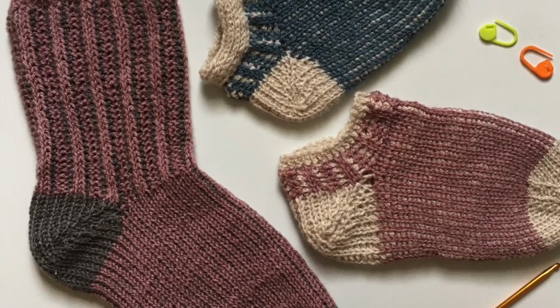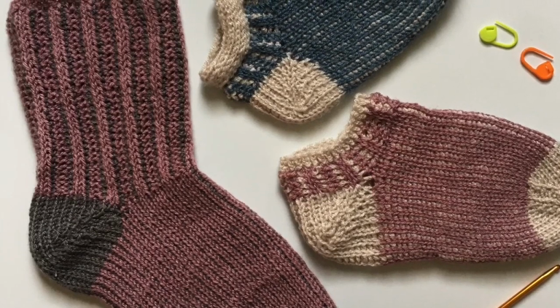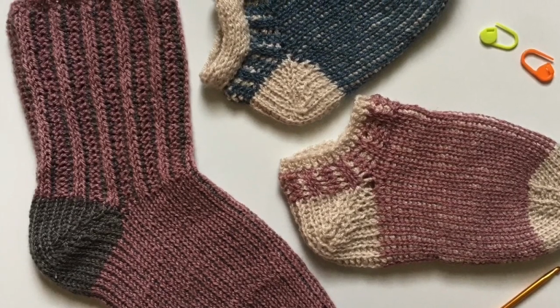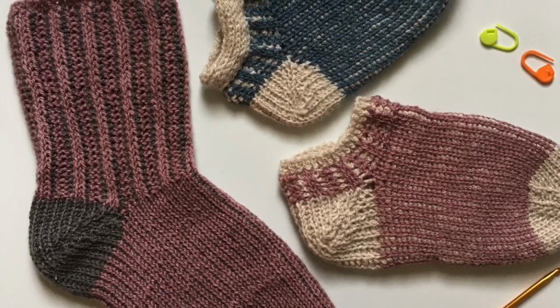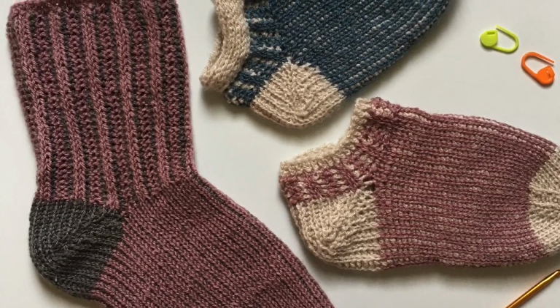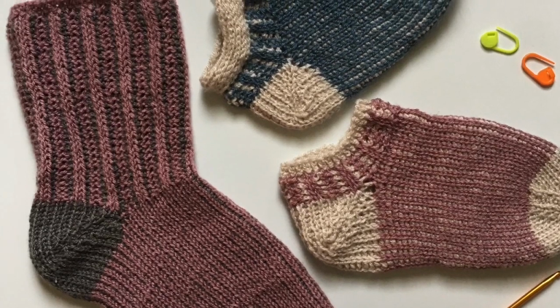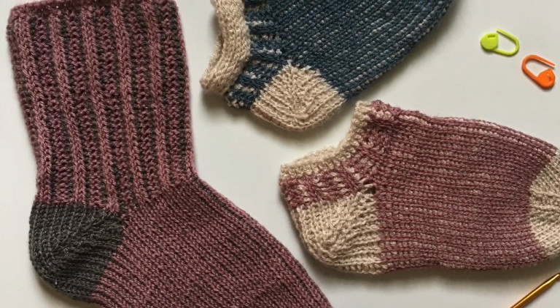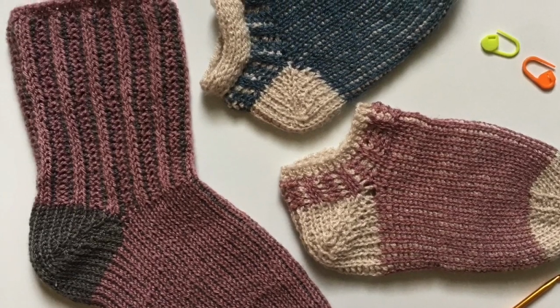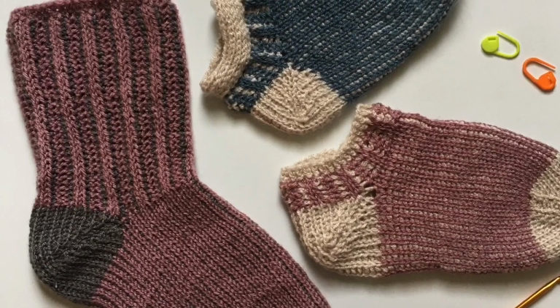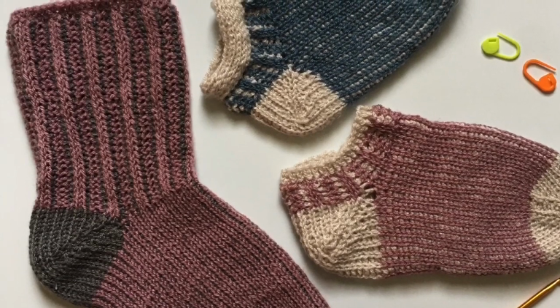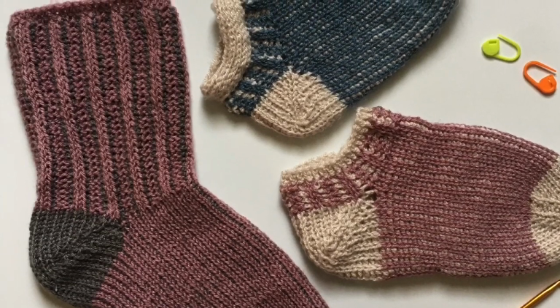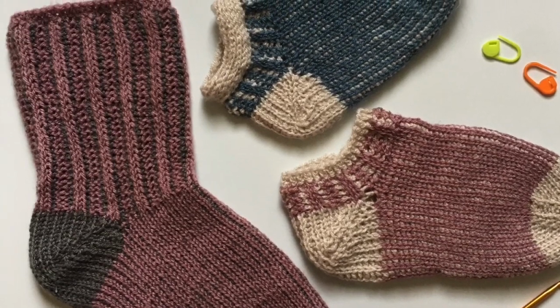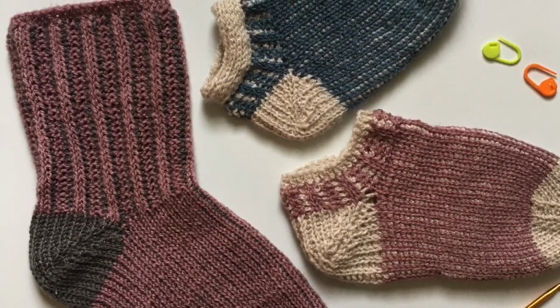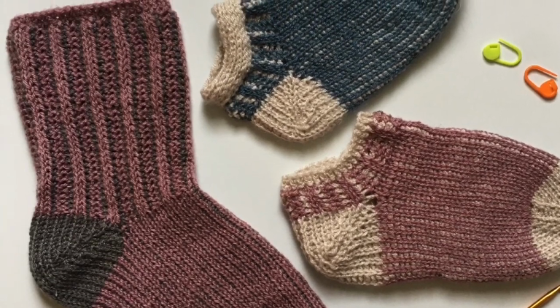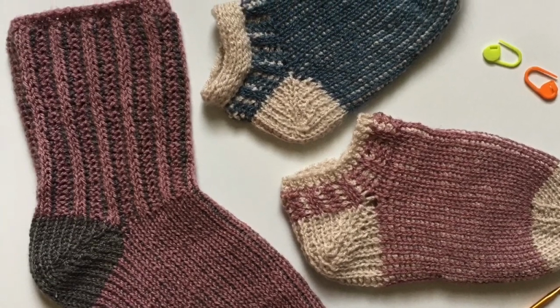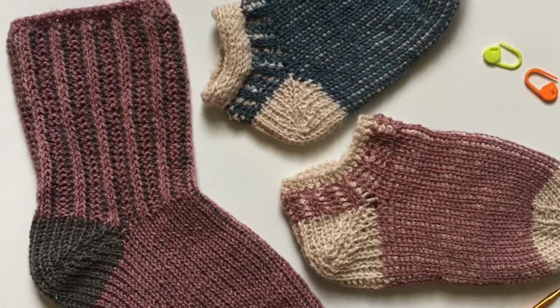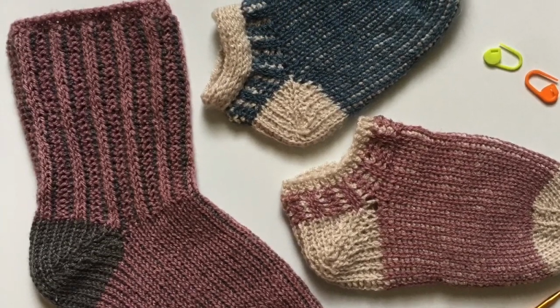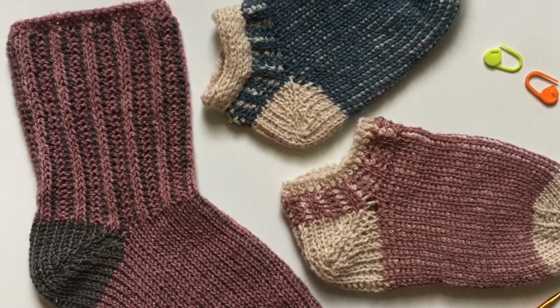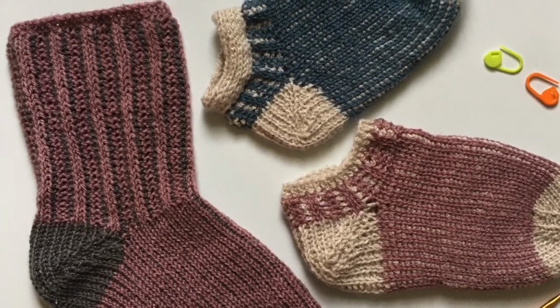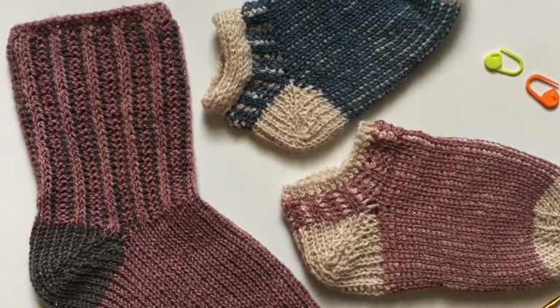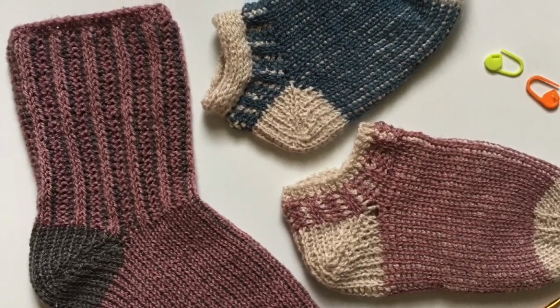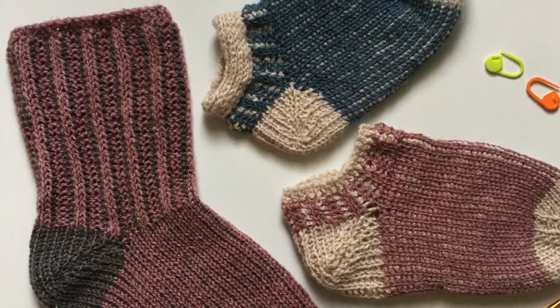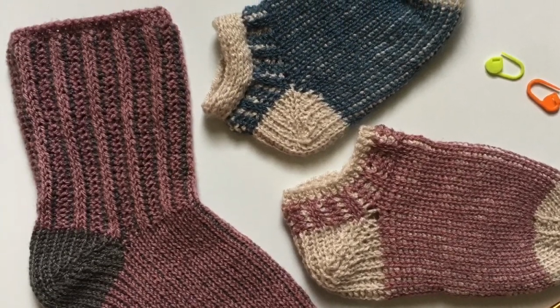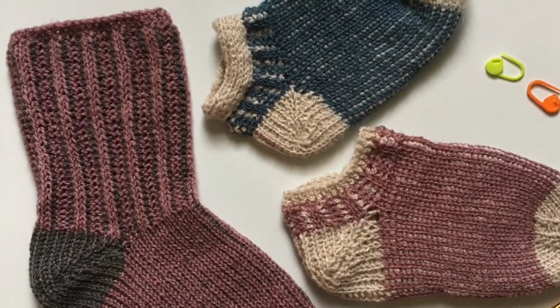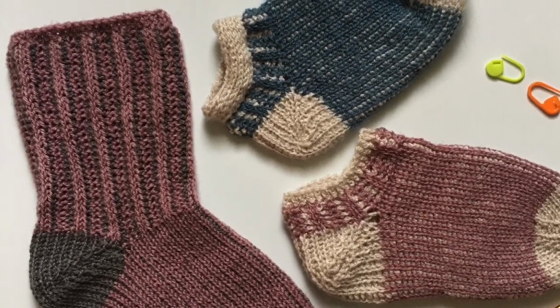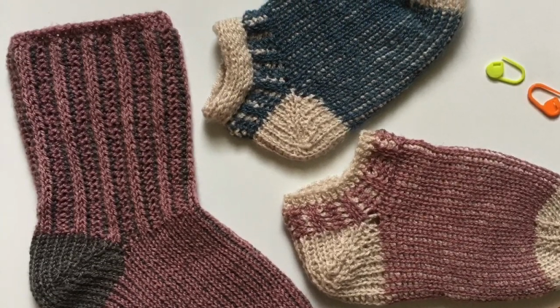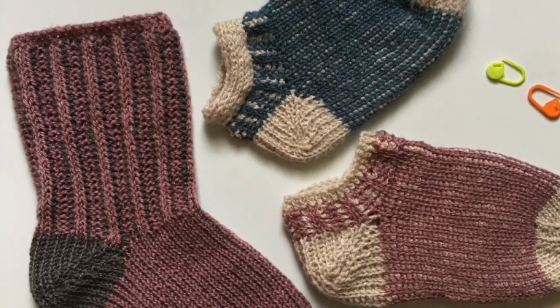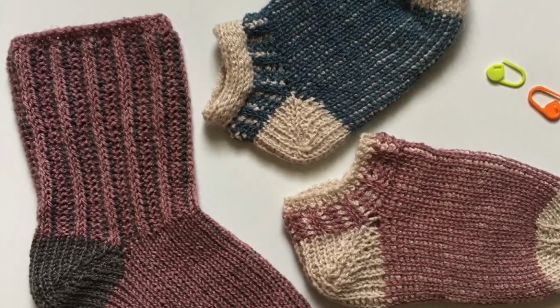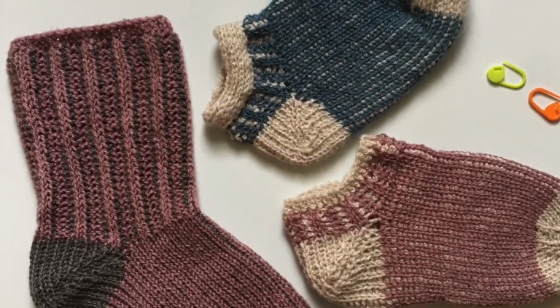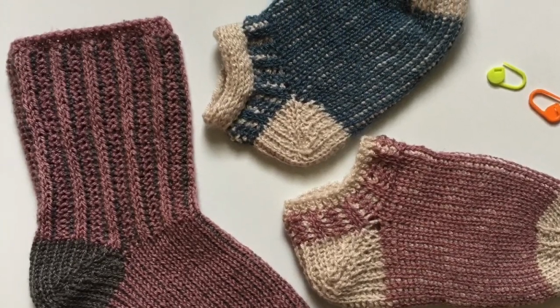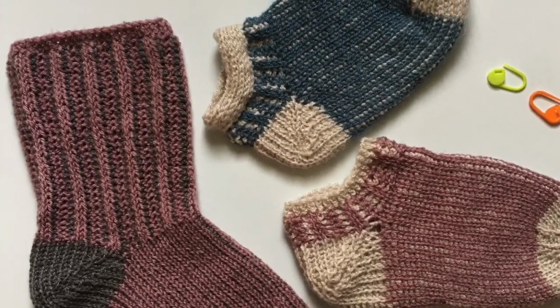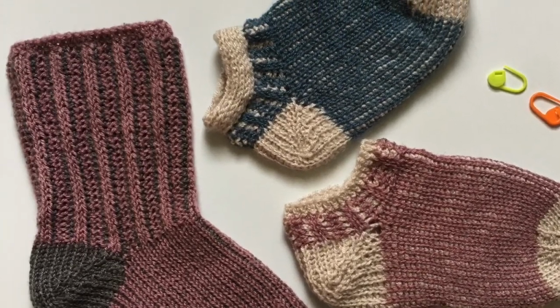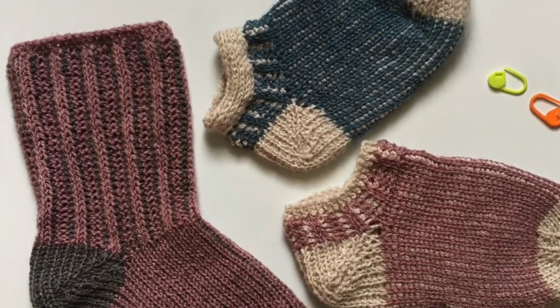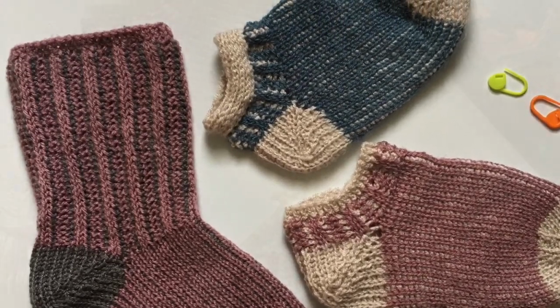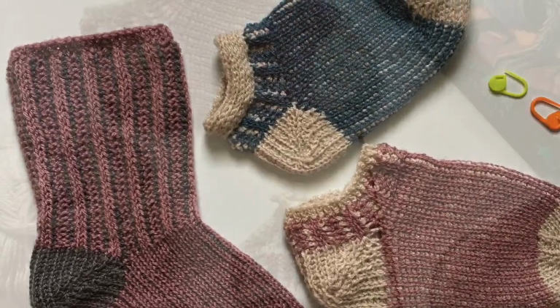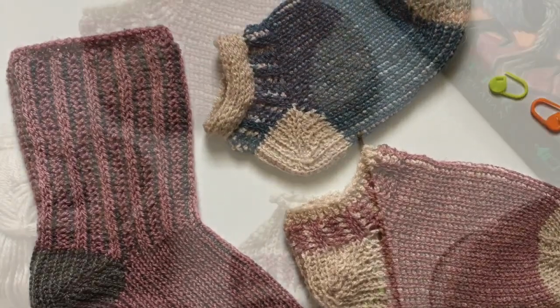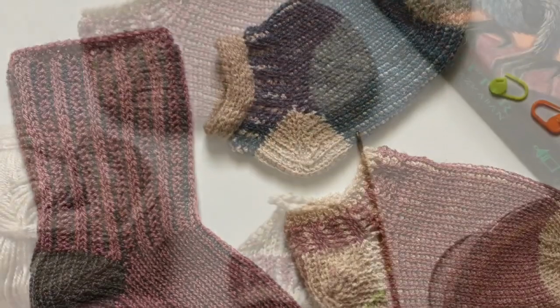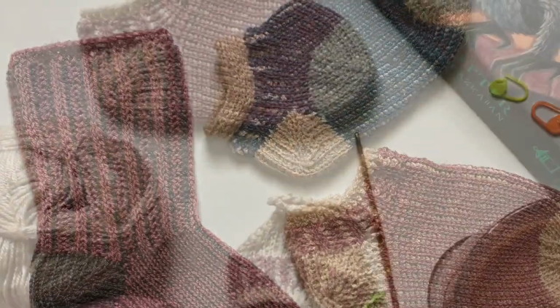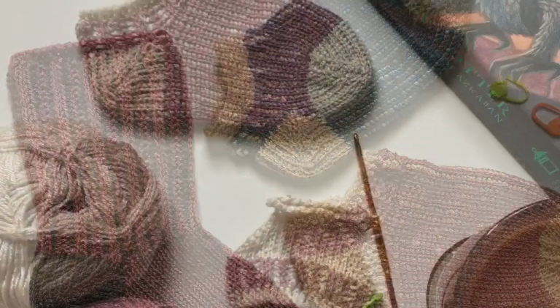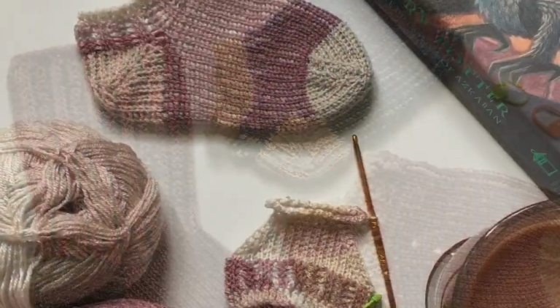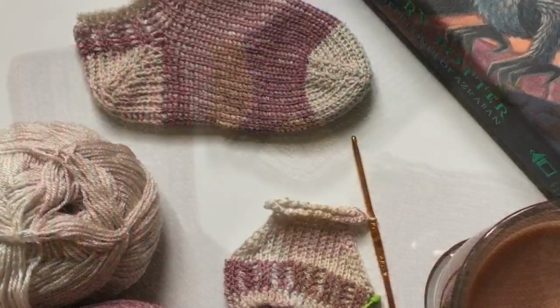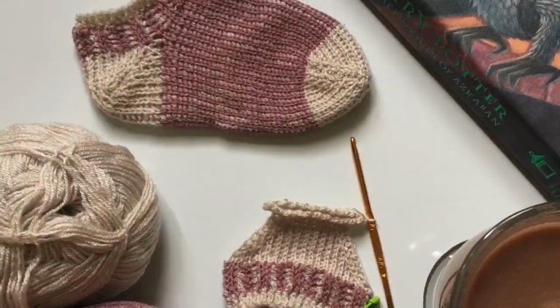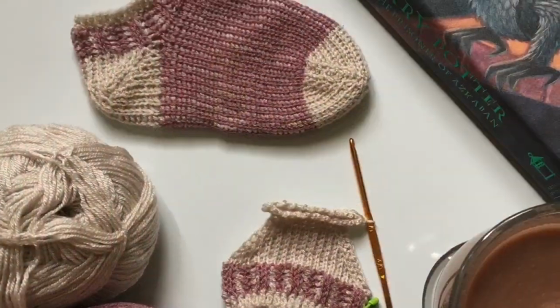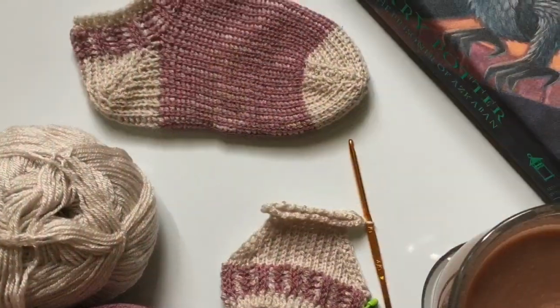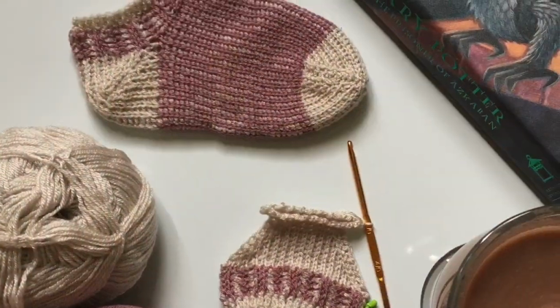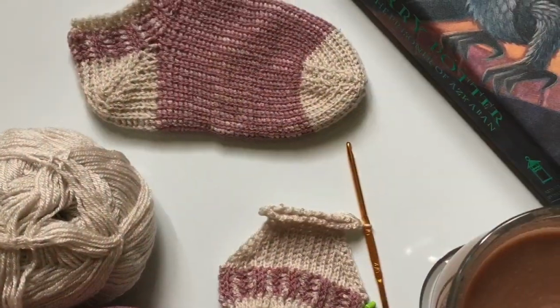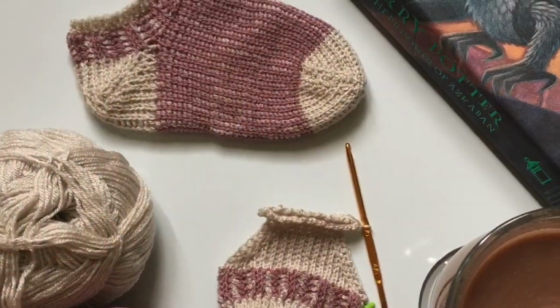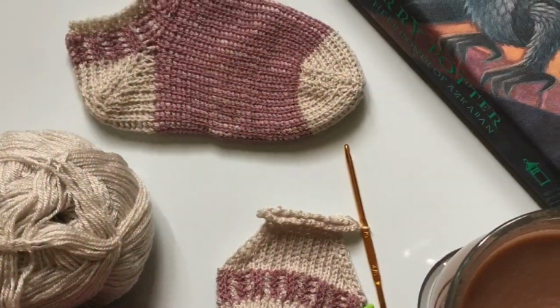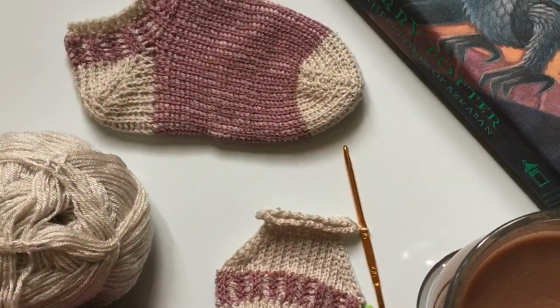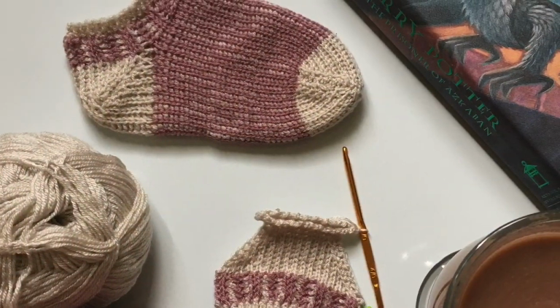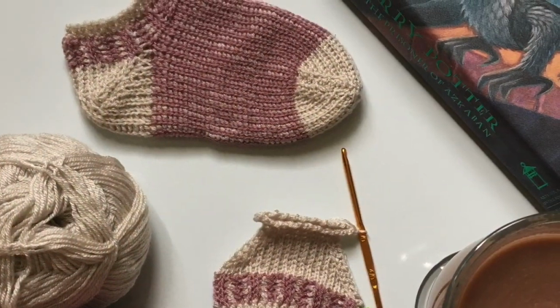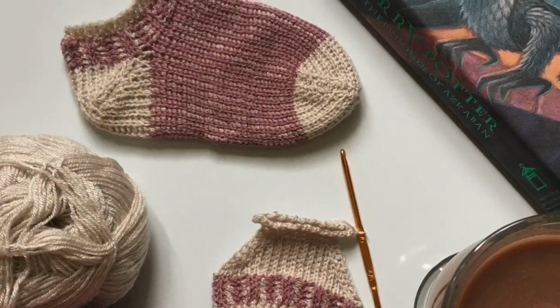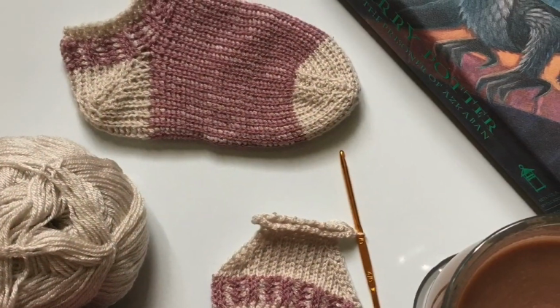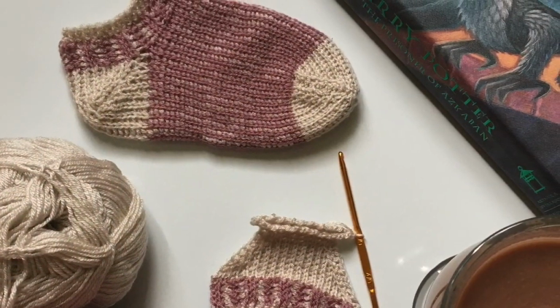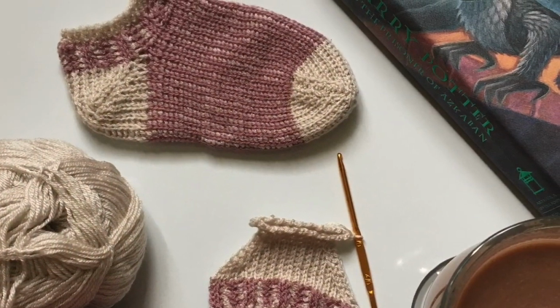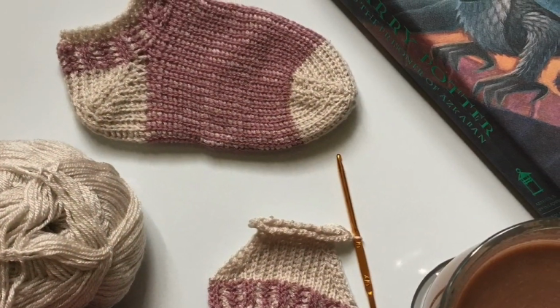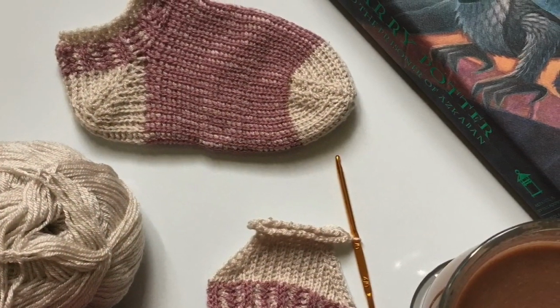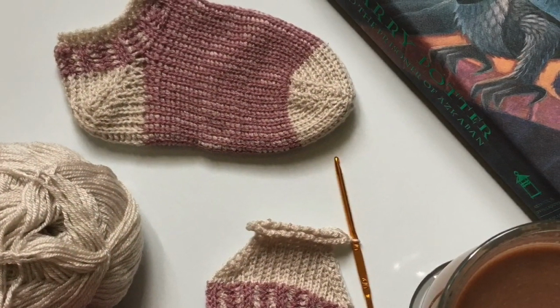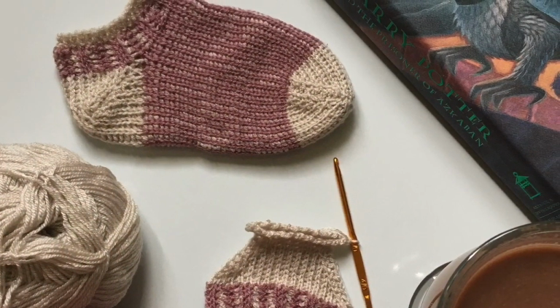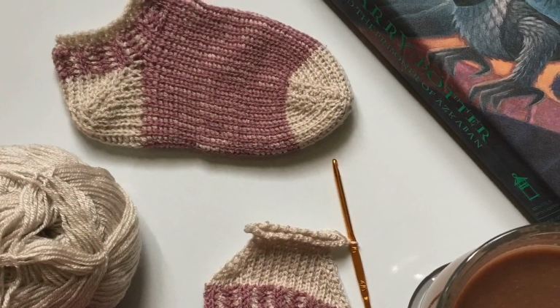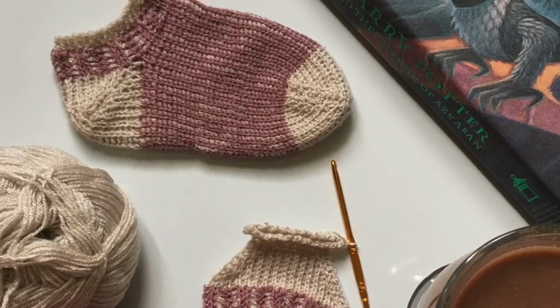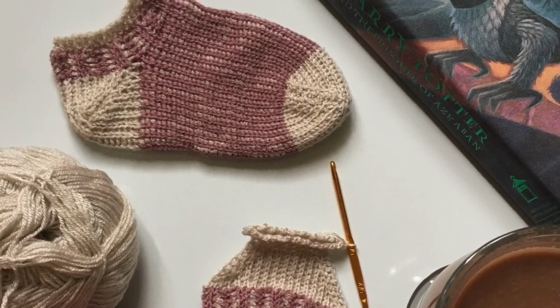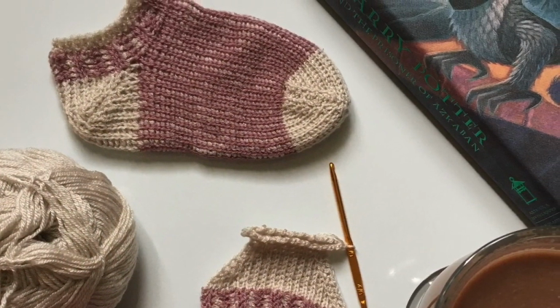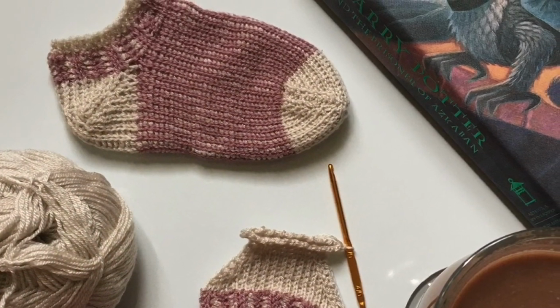Welcome to Mode Bespoke, I'm Athenas. For today we're going to be crocheting a pair of Tunisian crochet socks in the round. Now let's get started.